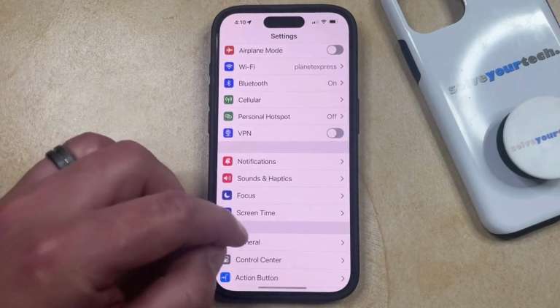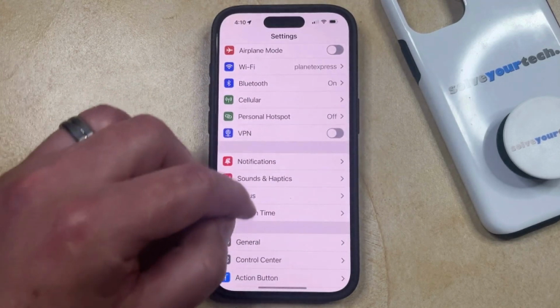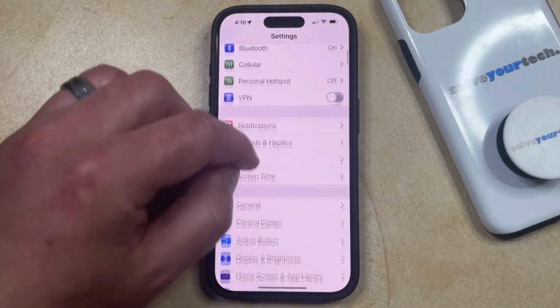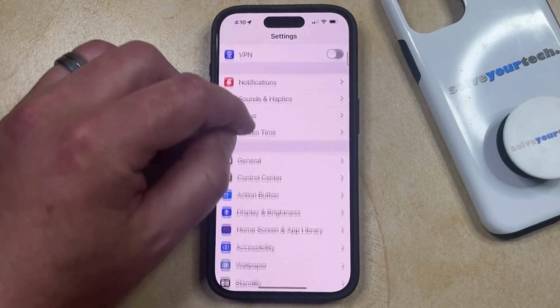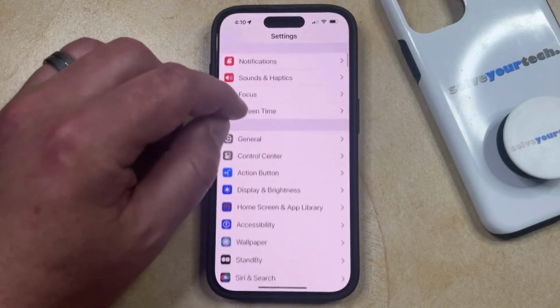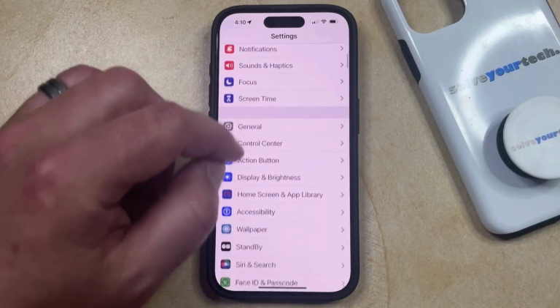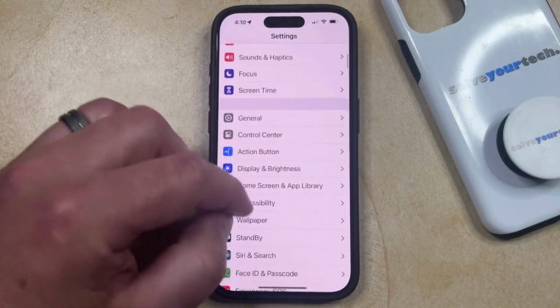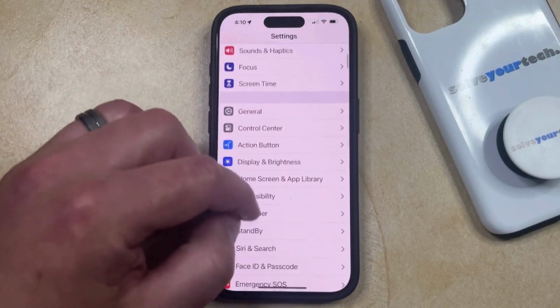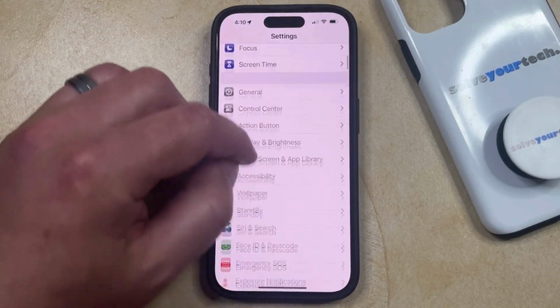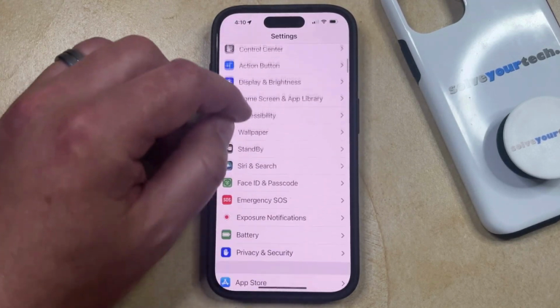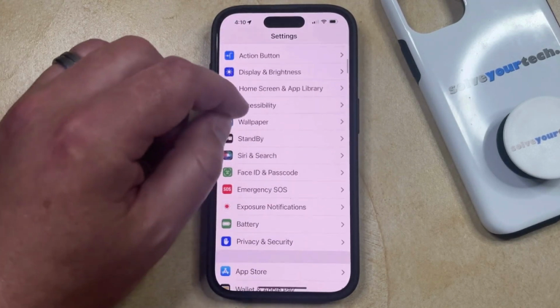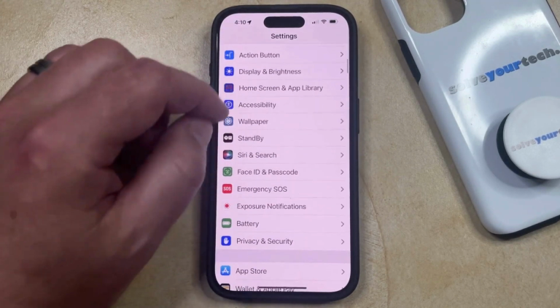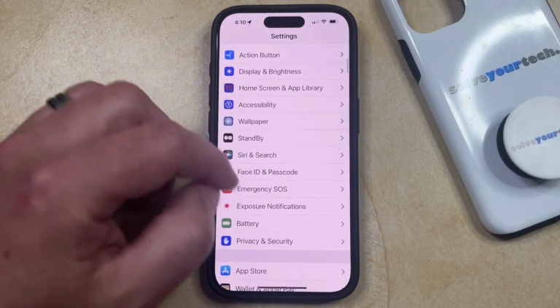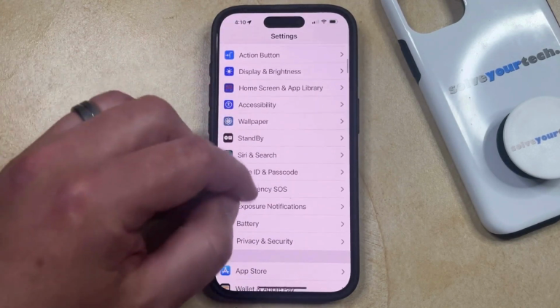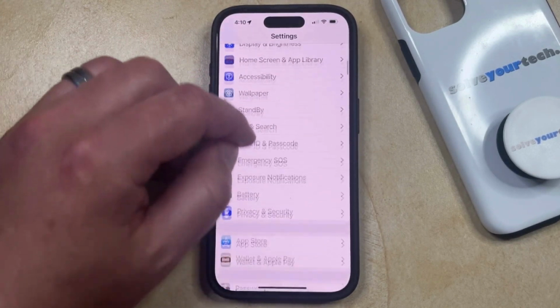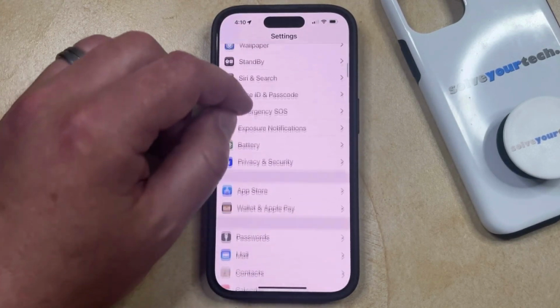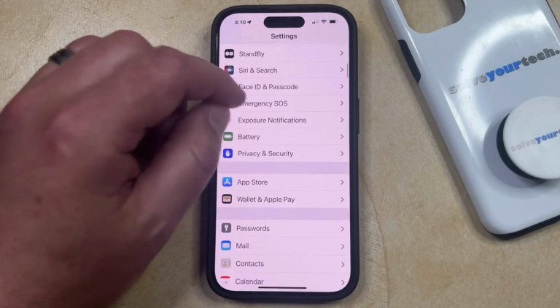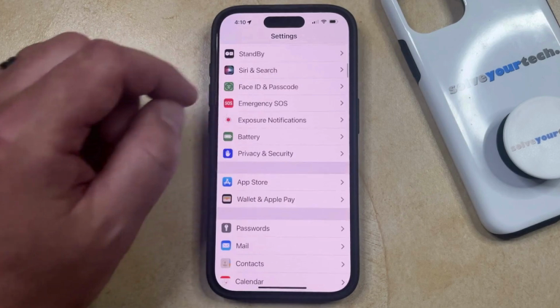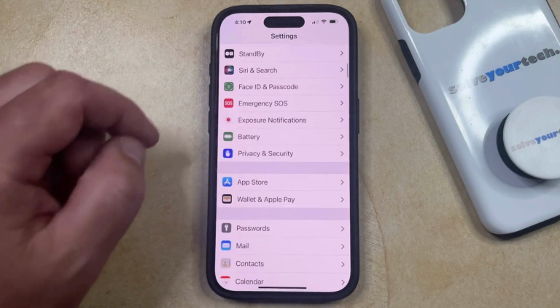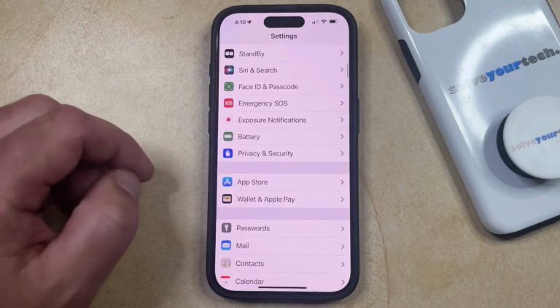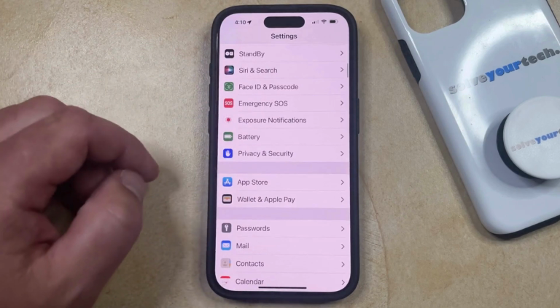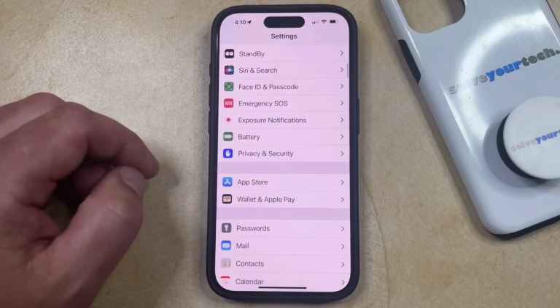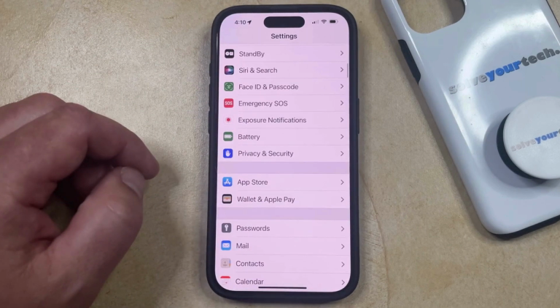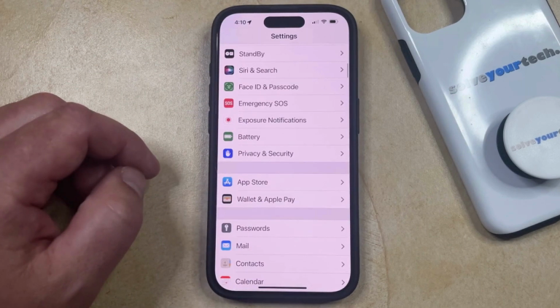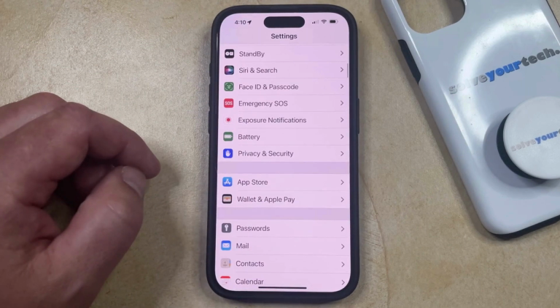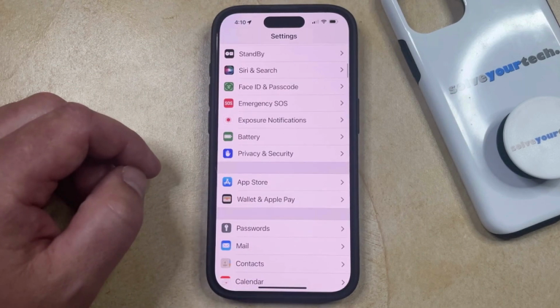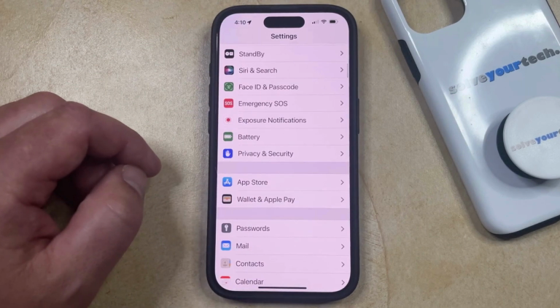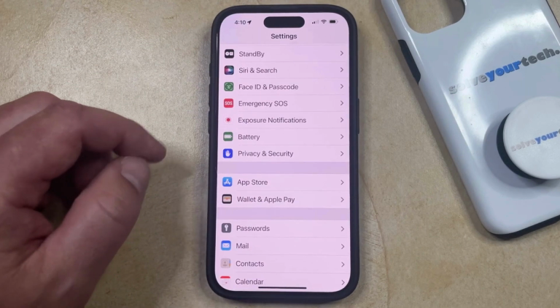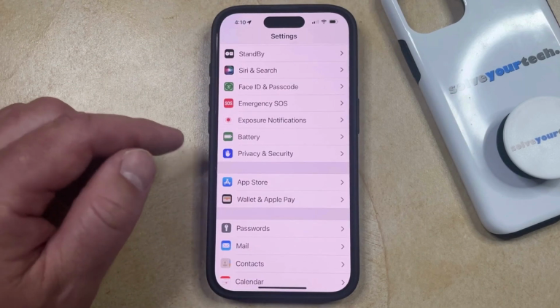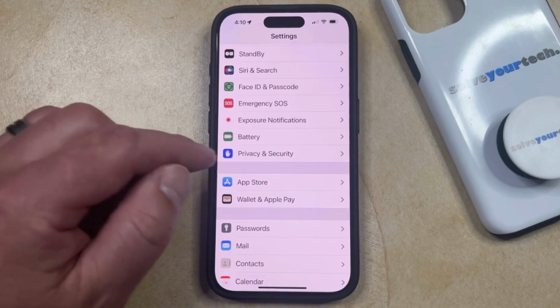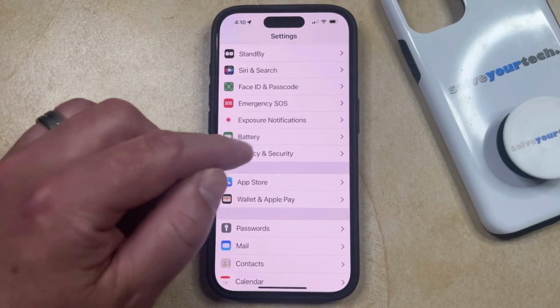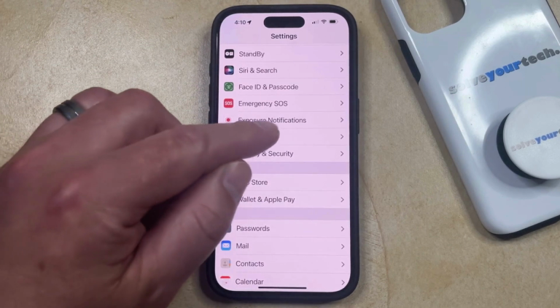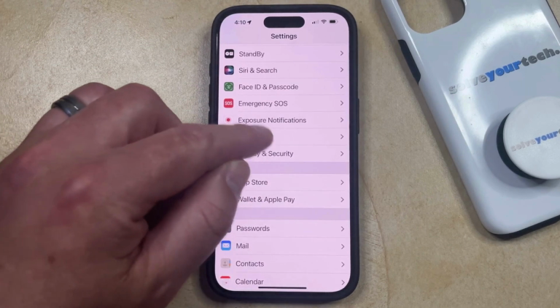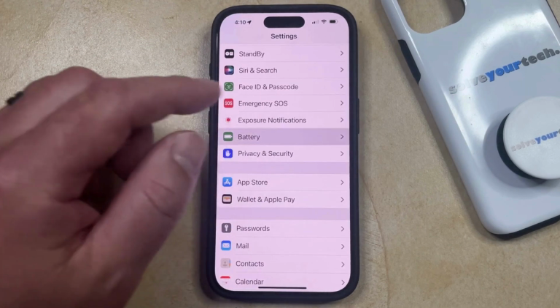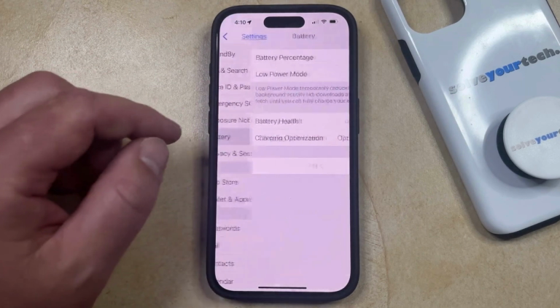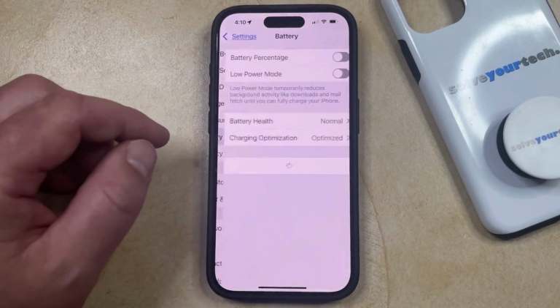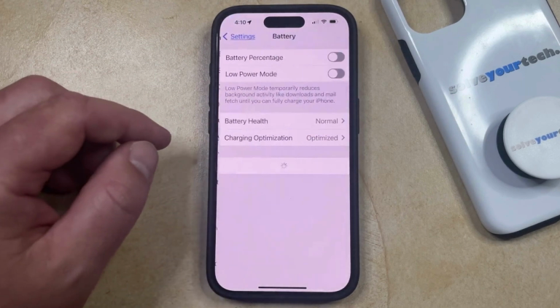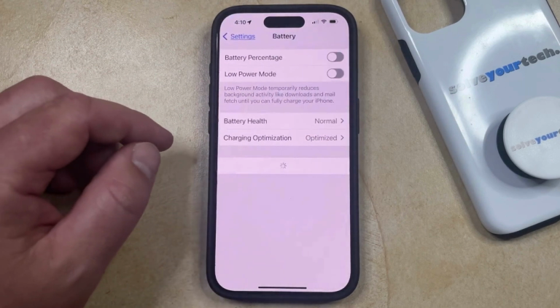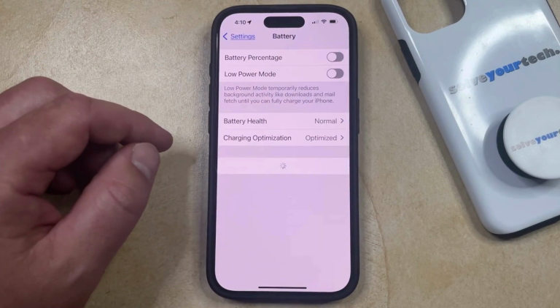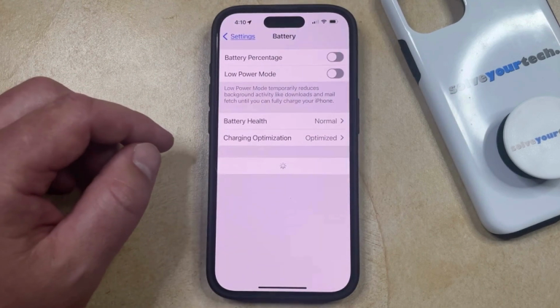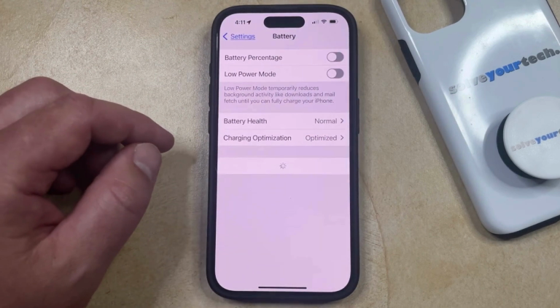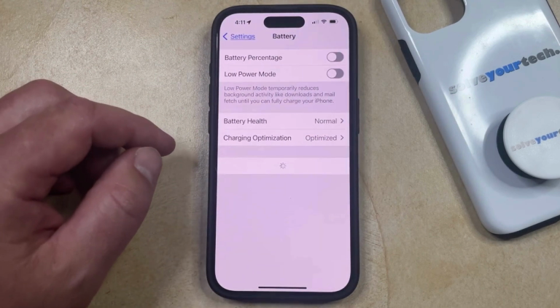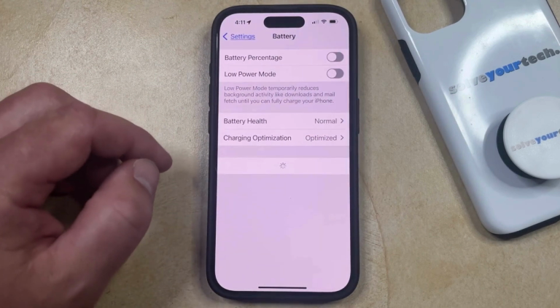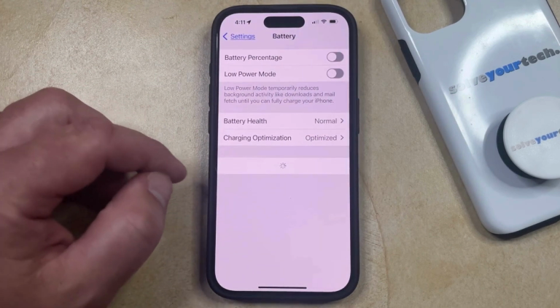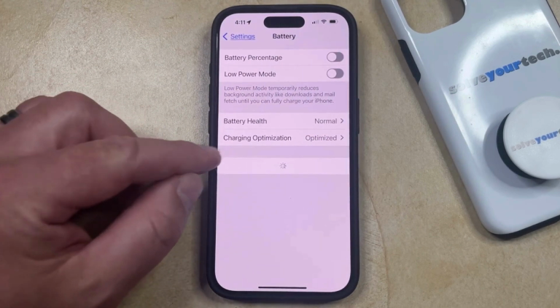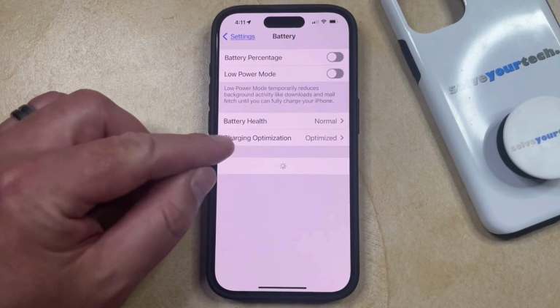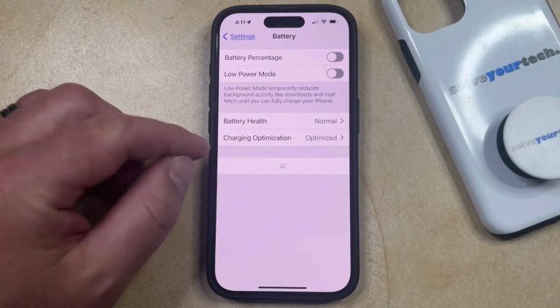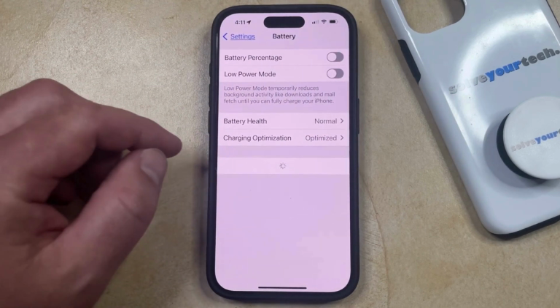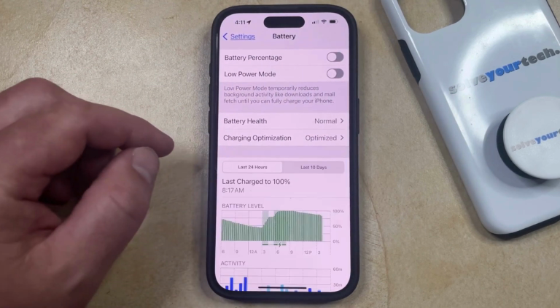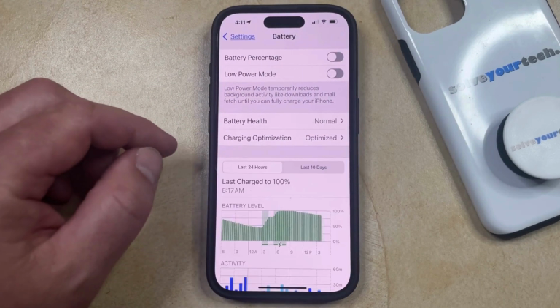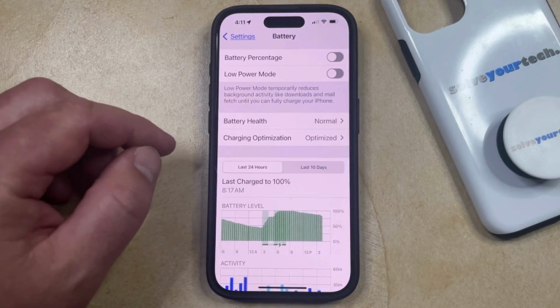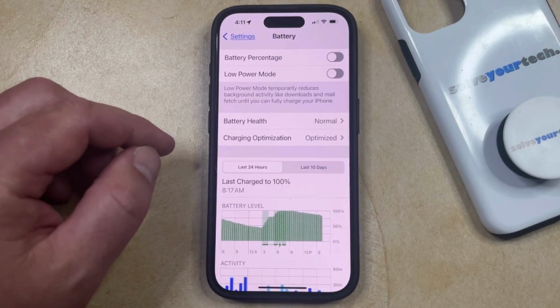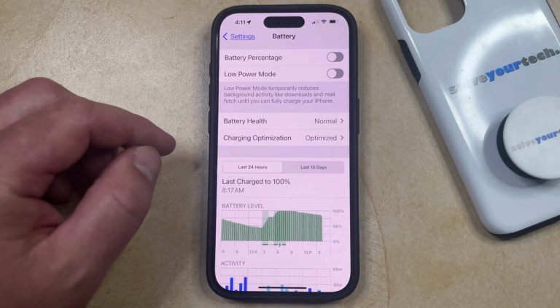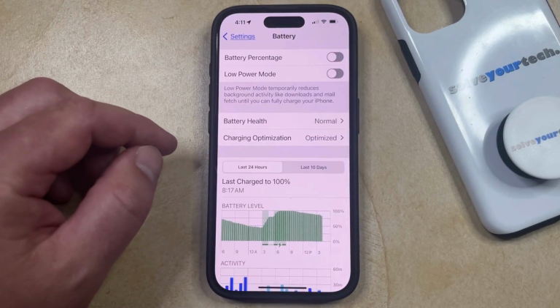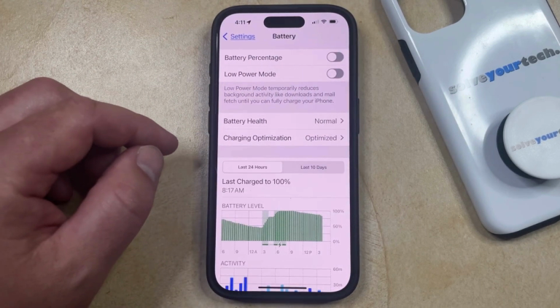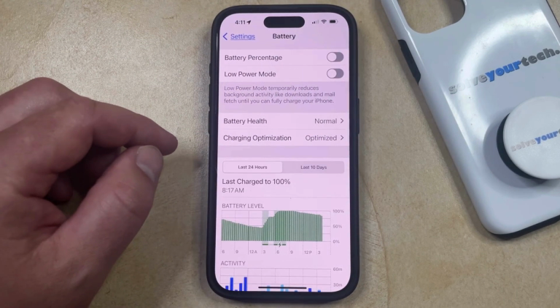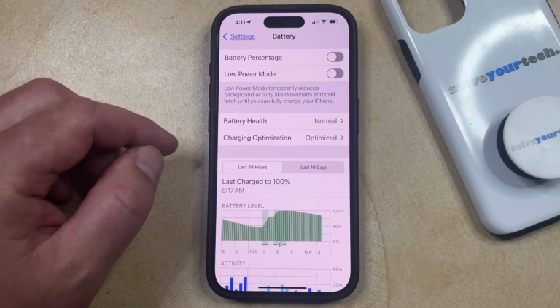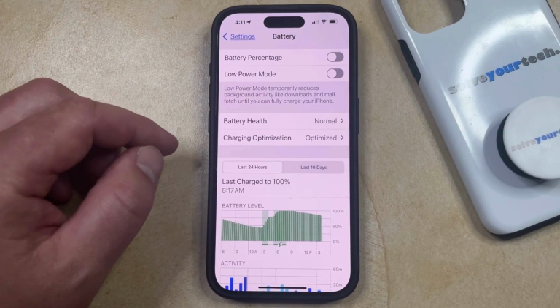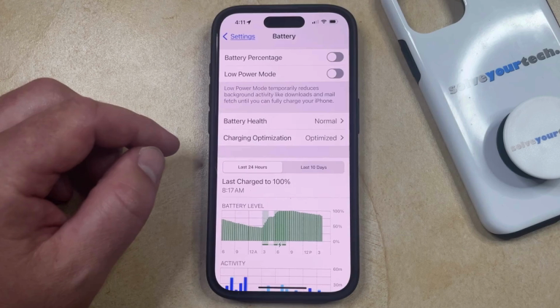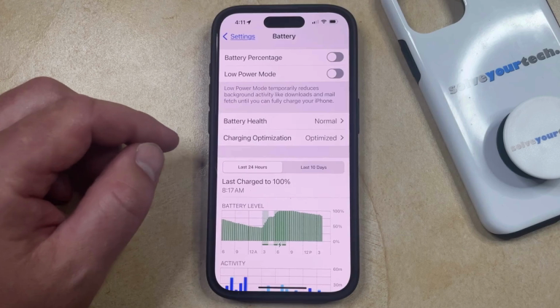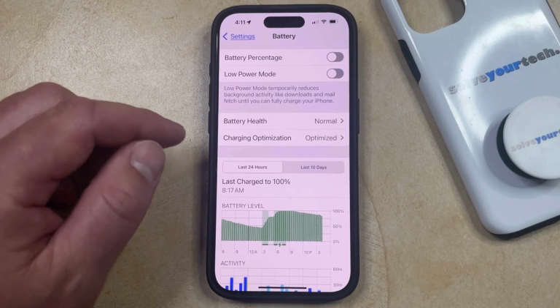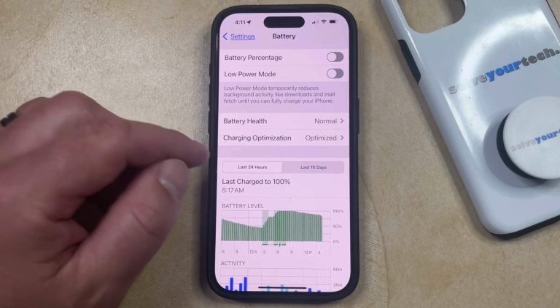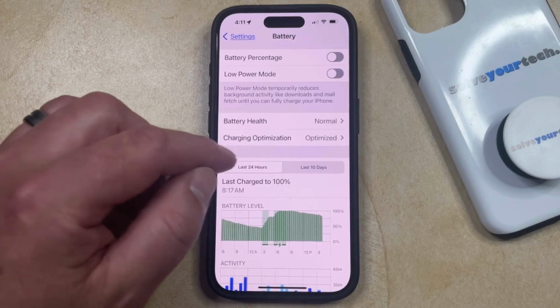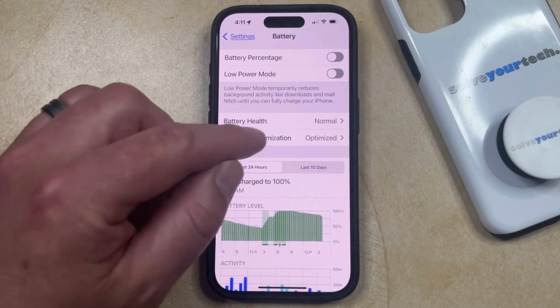You can then scroll down and select the Battery option from this menu, and then you can choose the Charging Optimization option here.